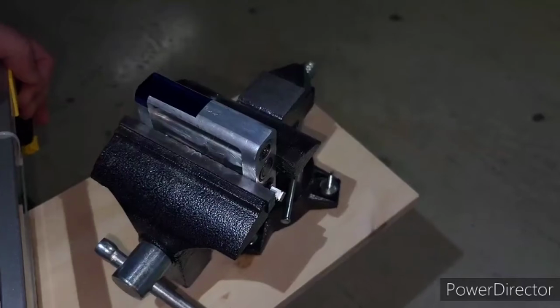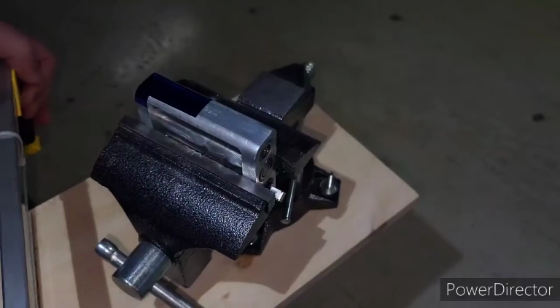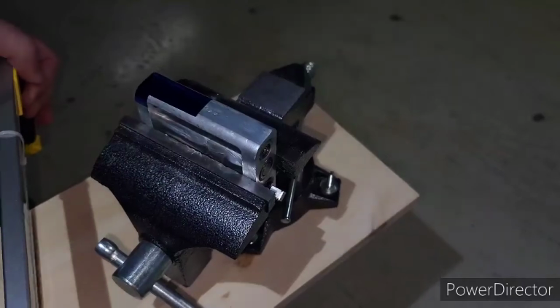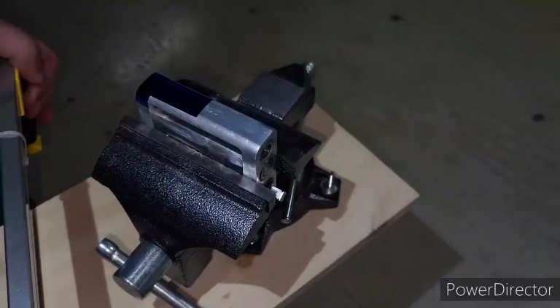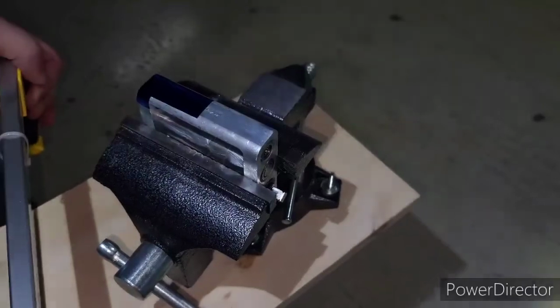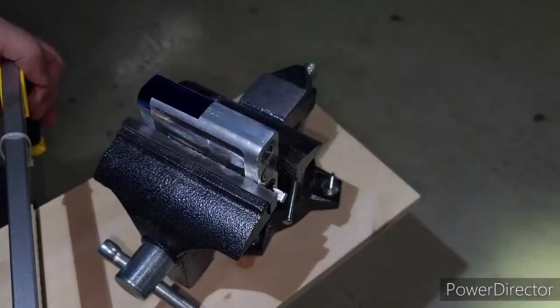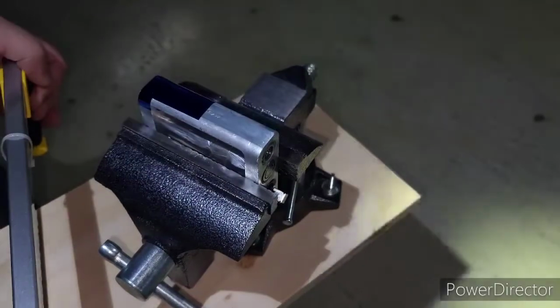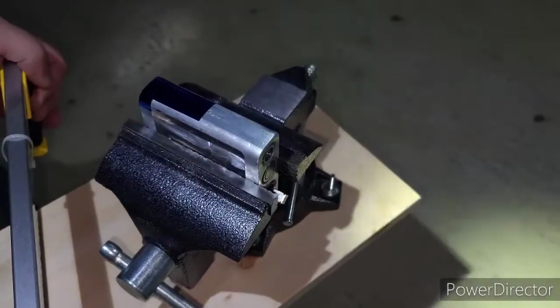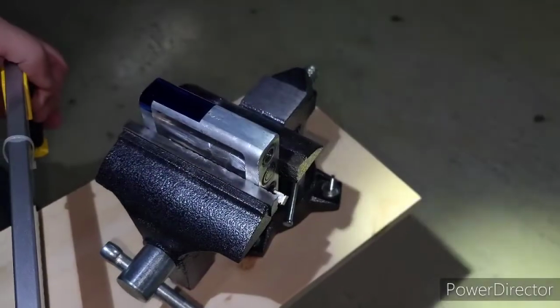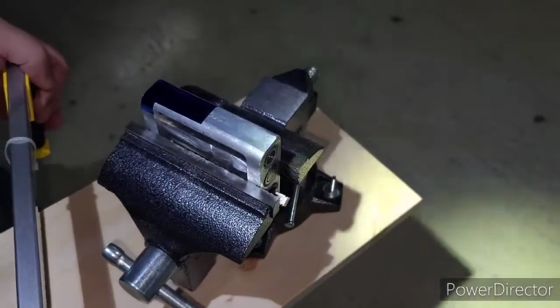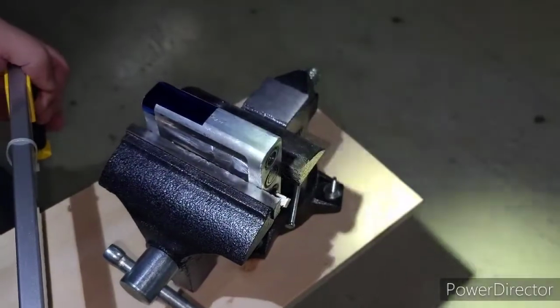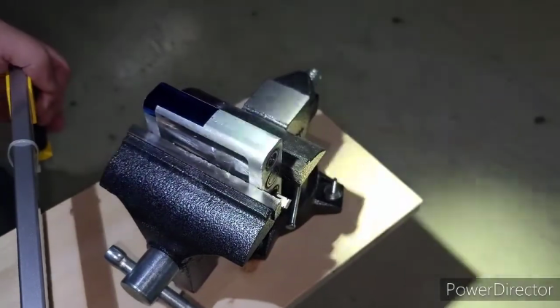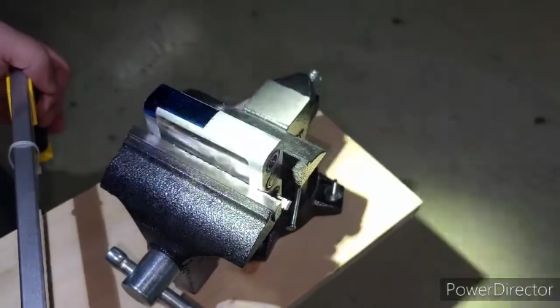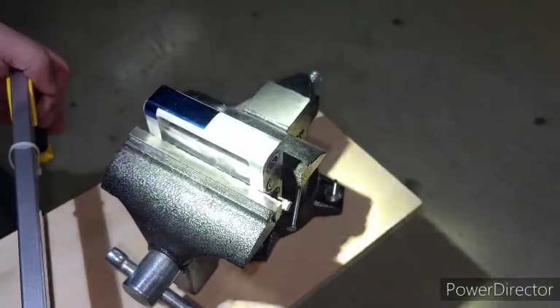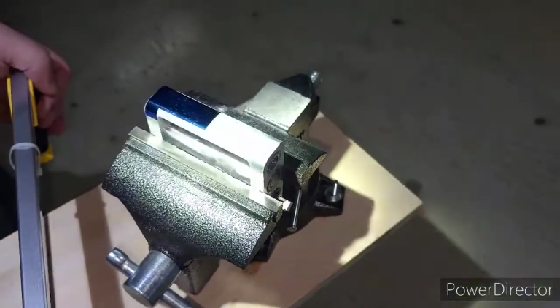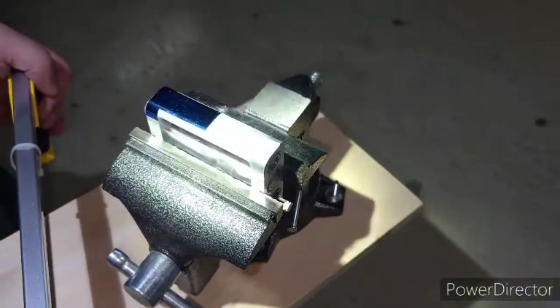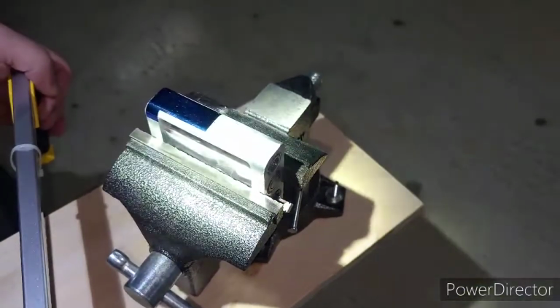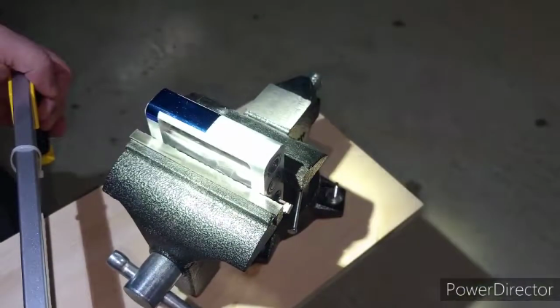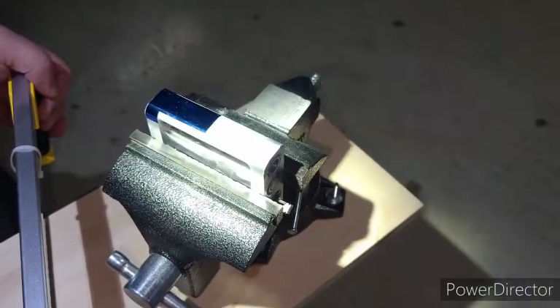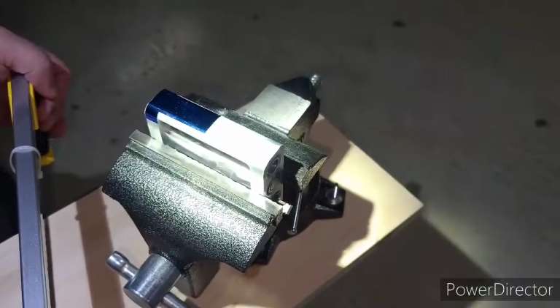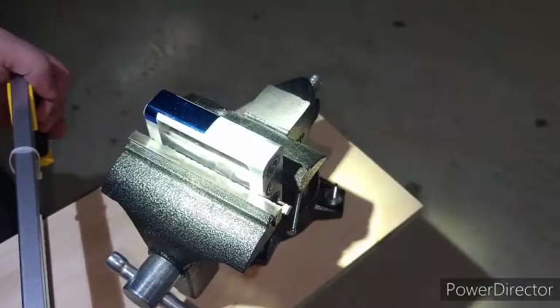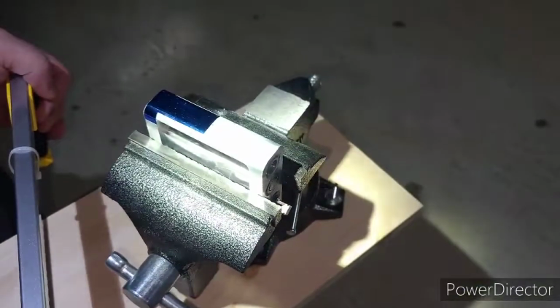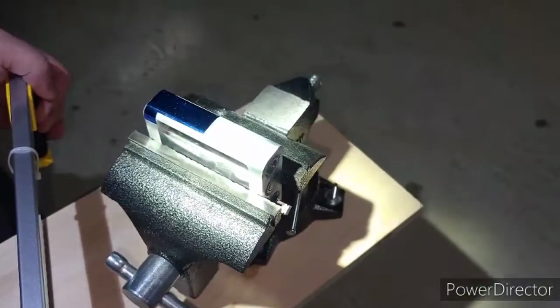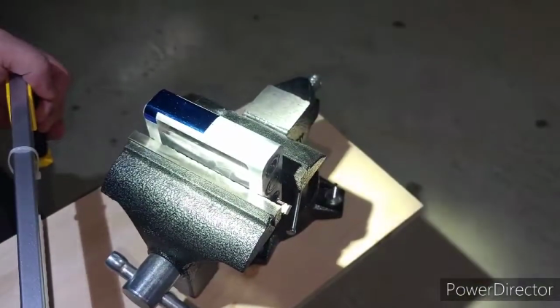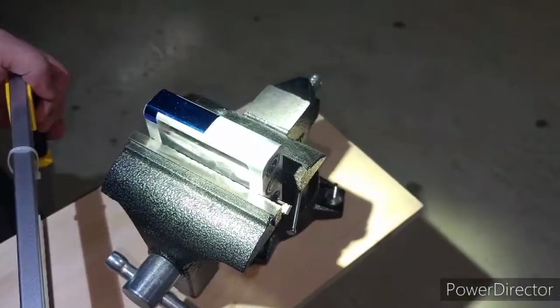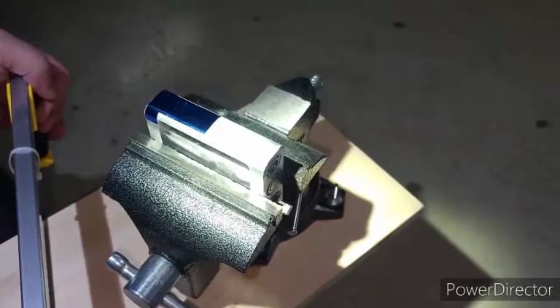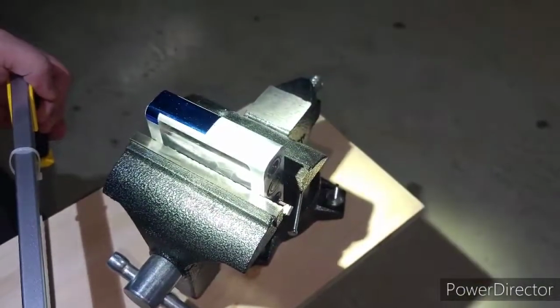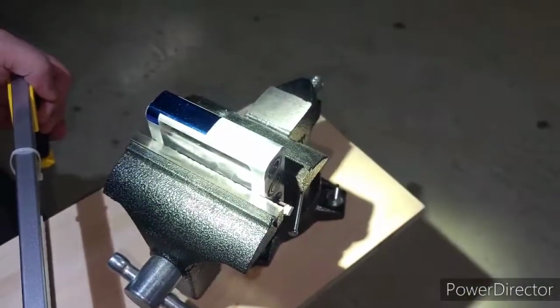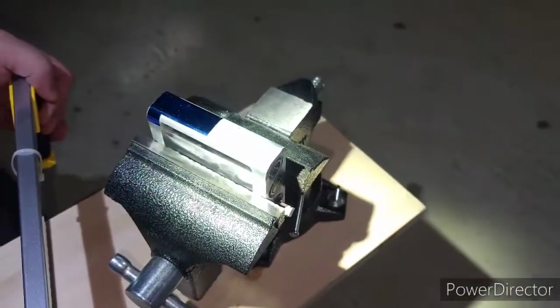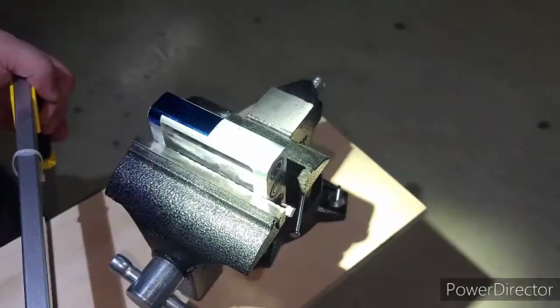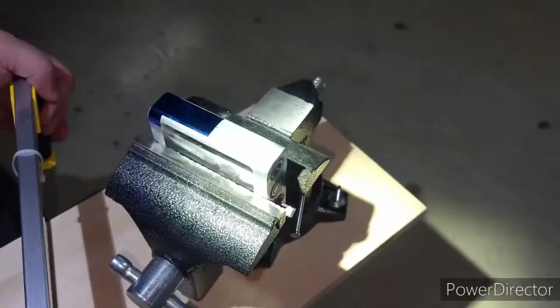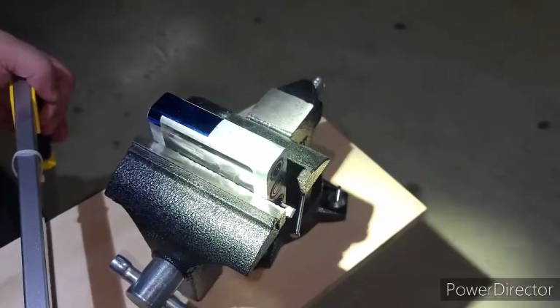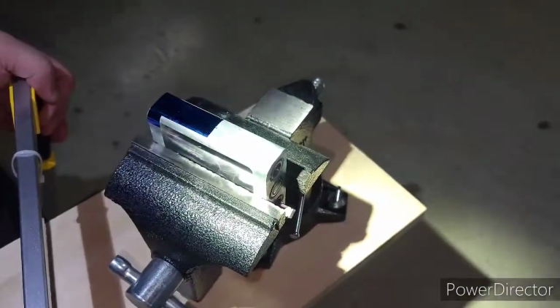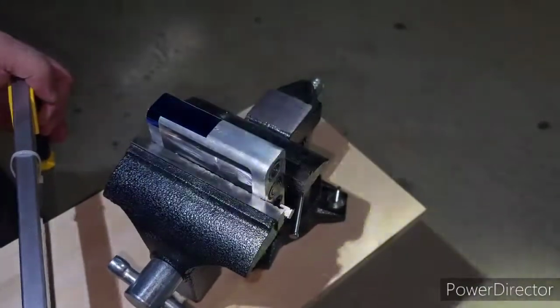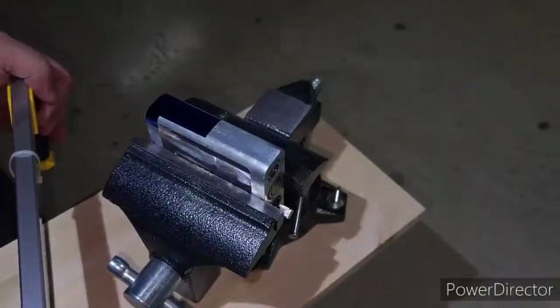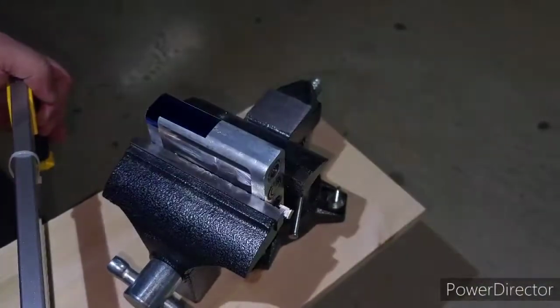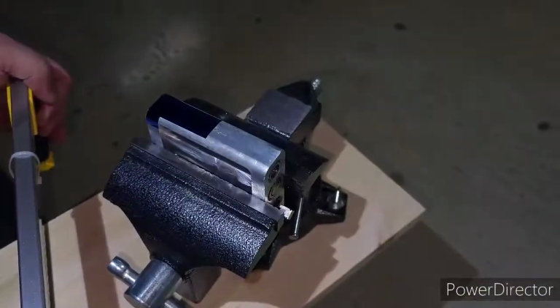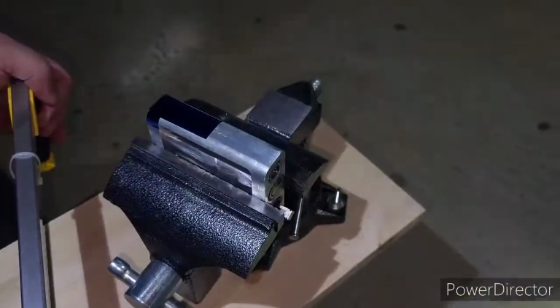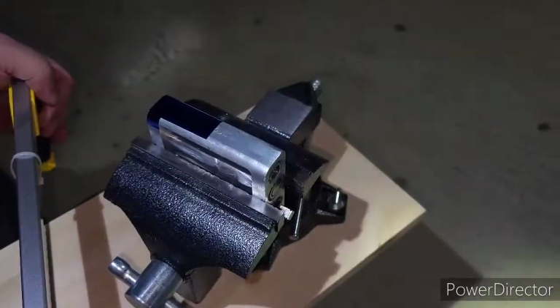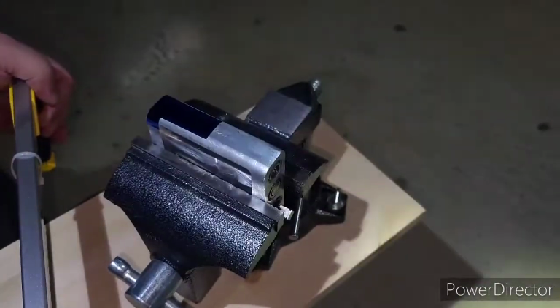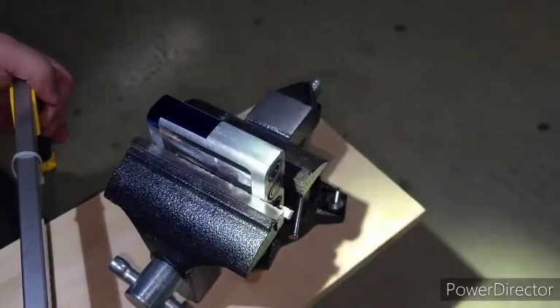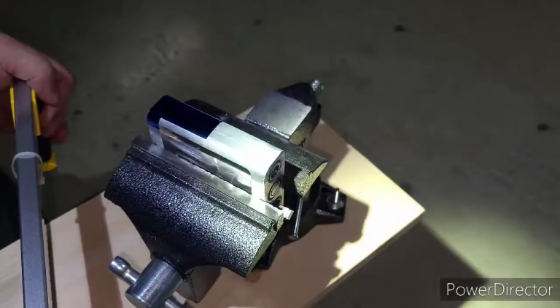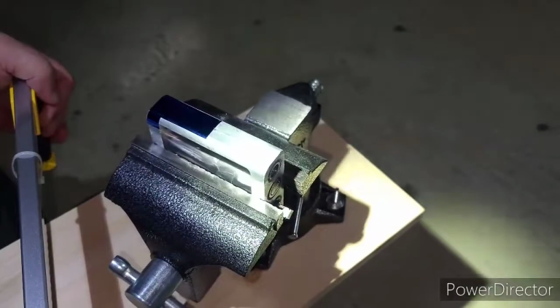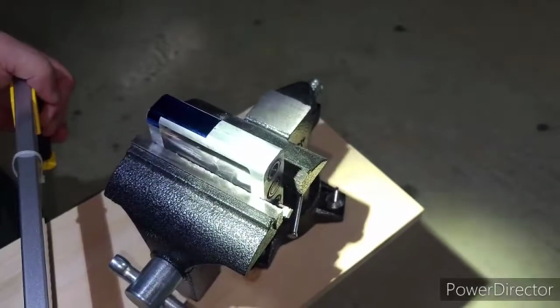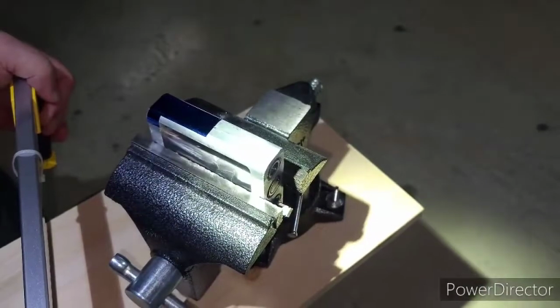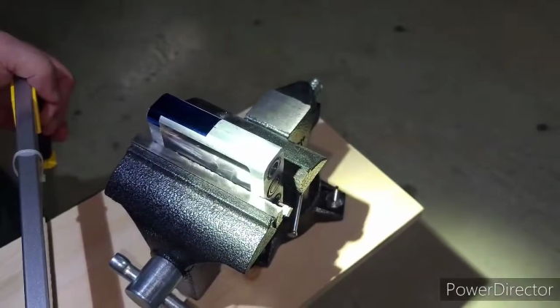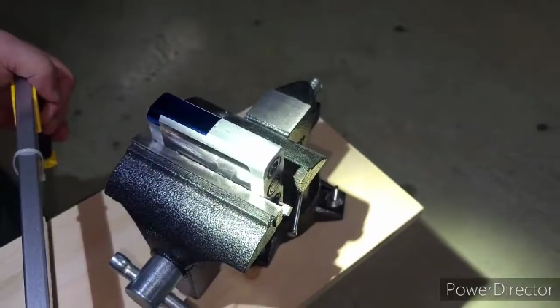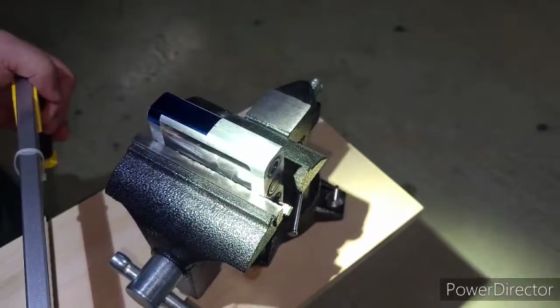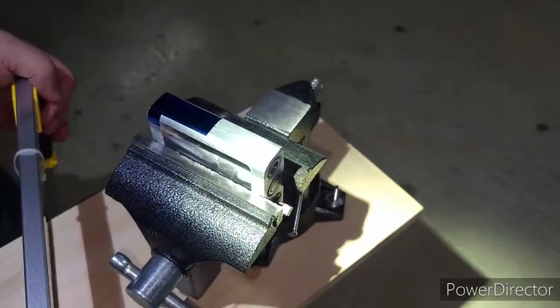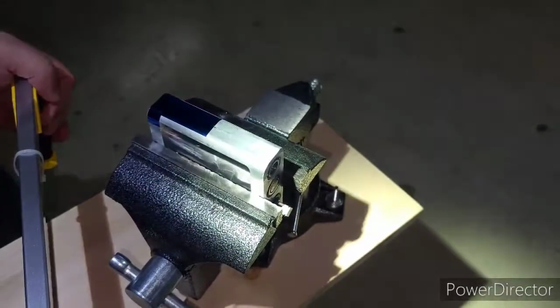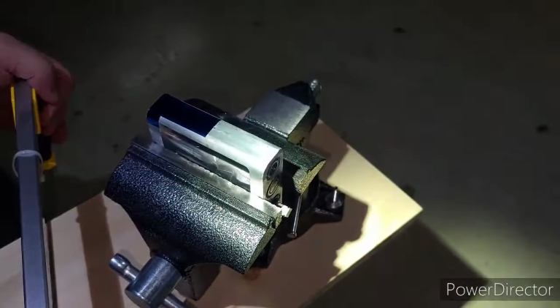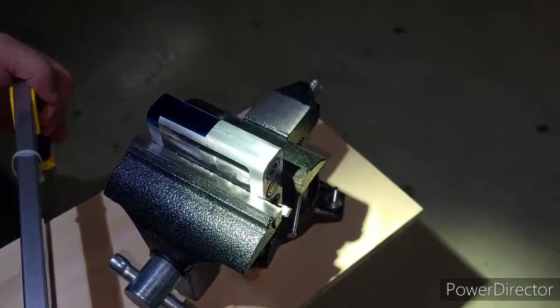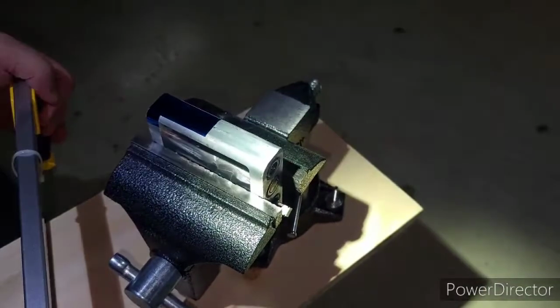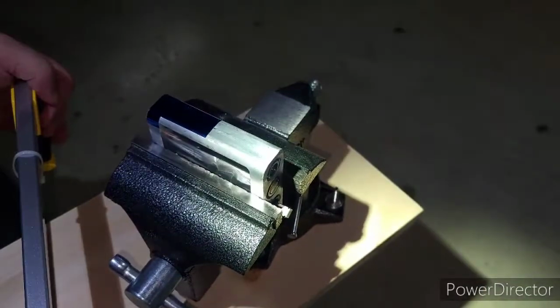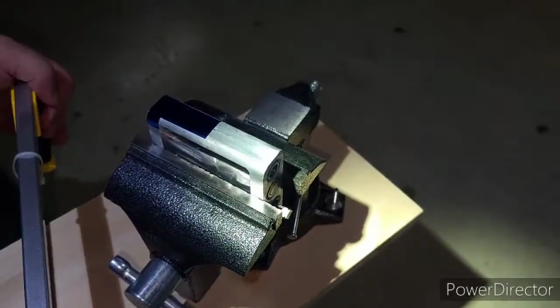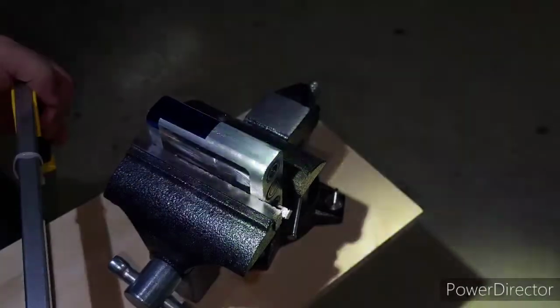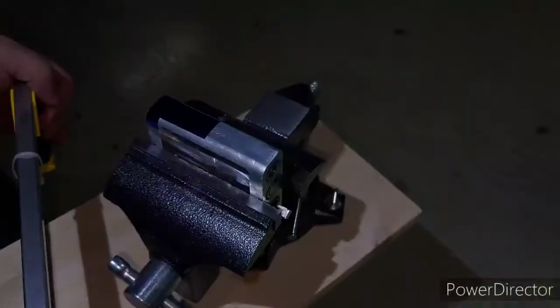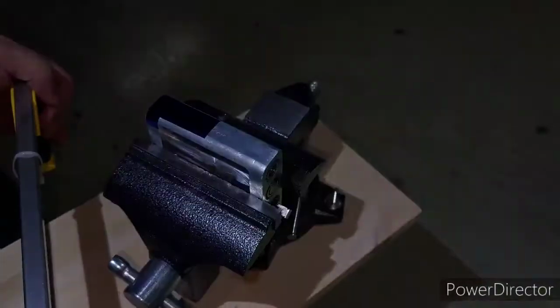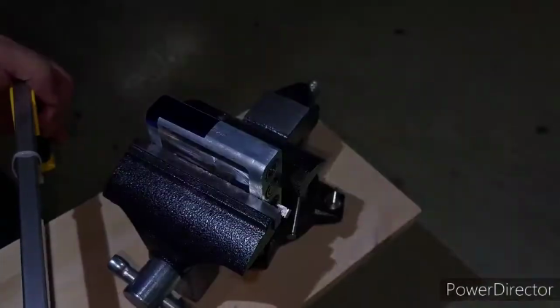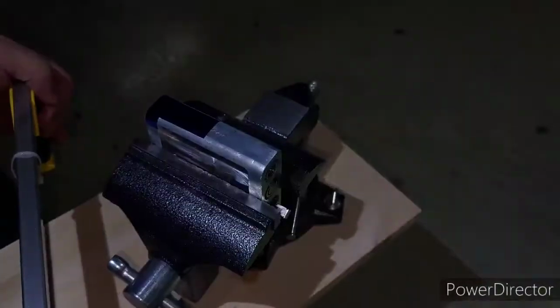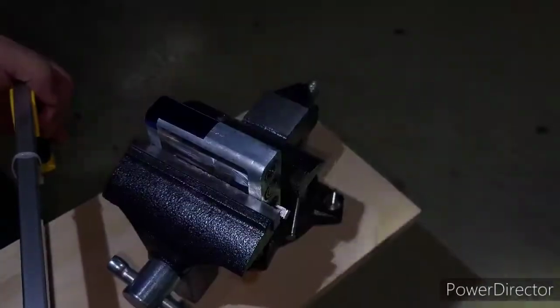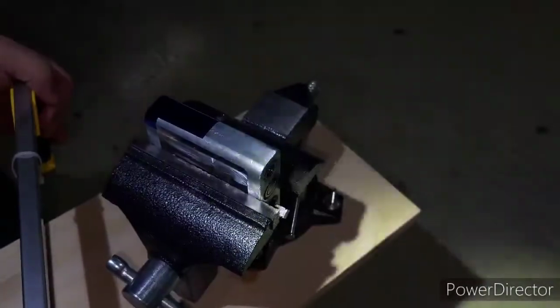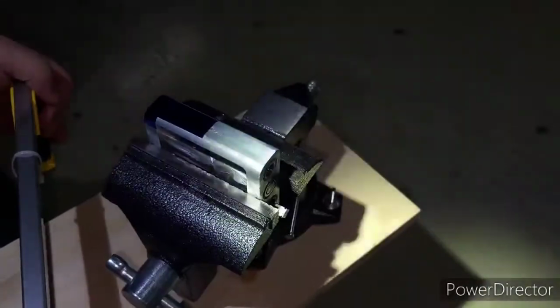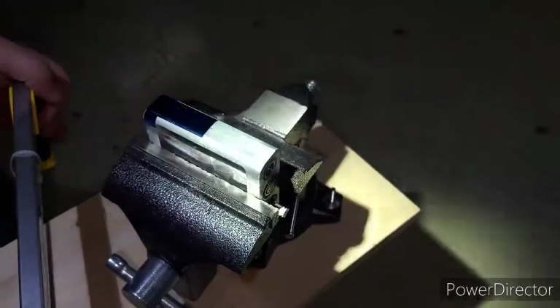Okay, I'm back to show you how to cut this Sizzix Sidekick frame in half, so let's get started.